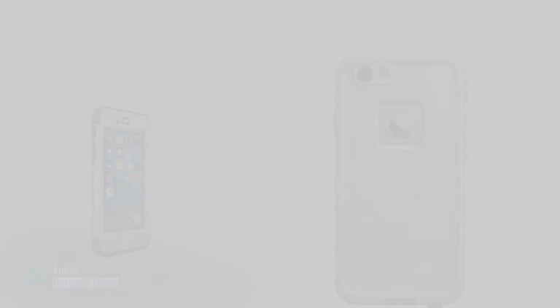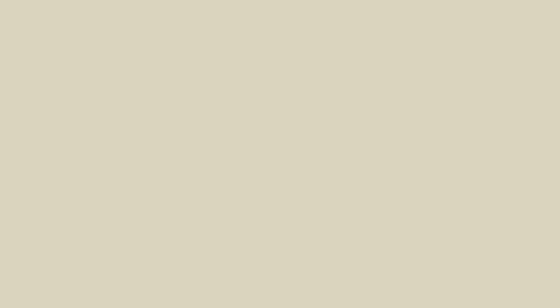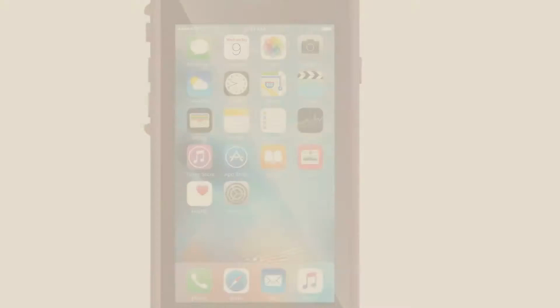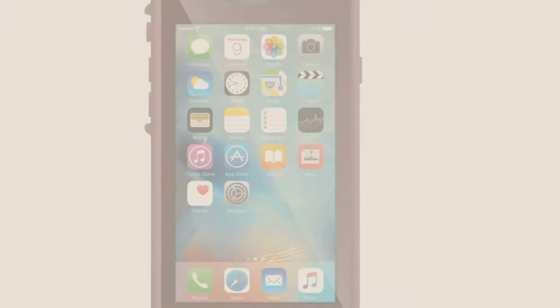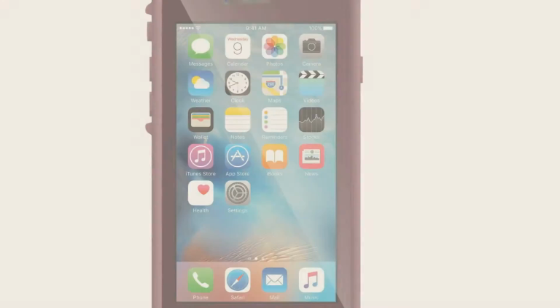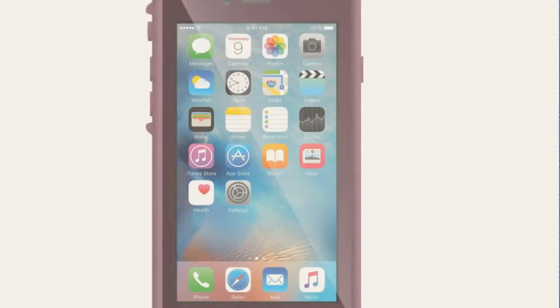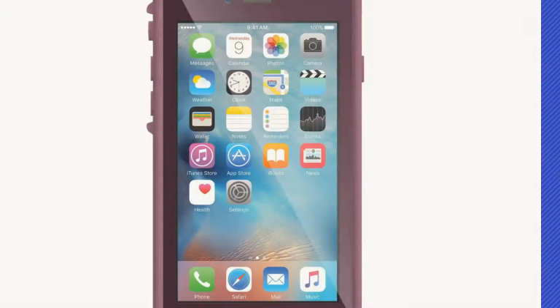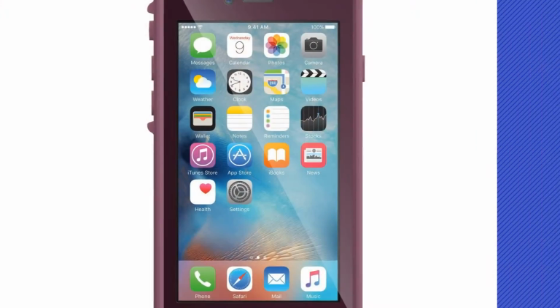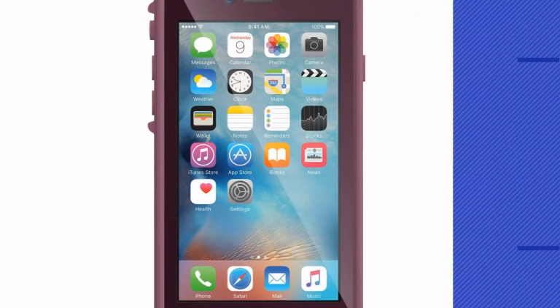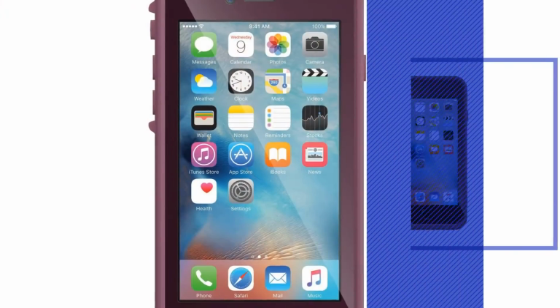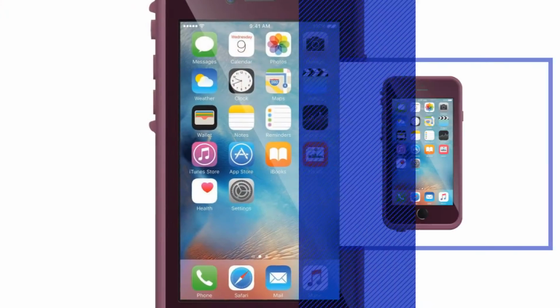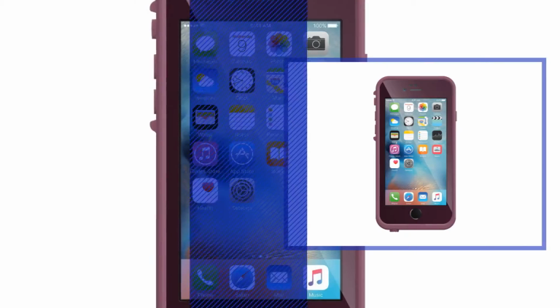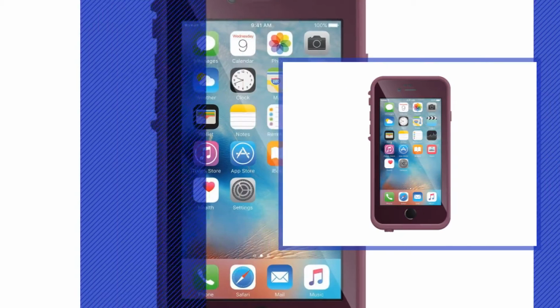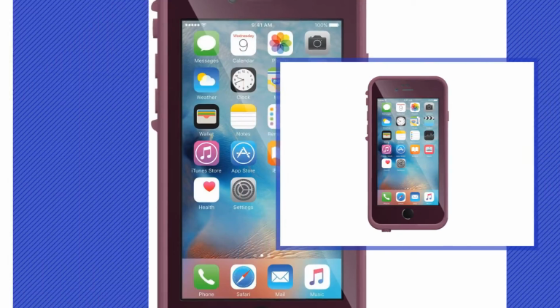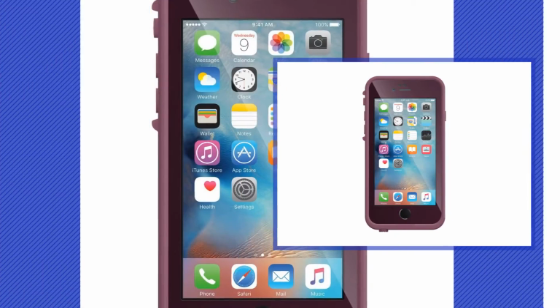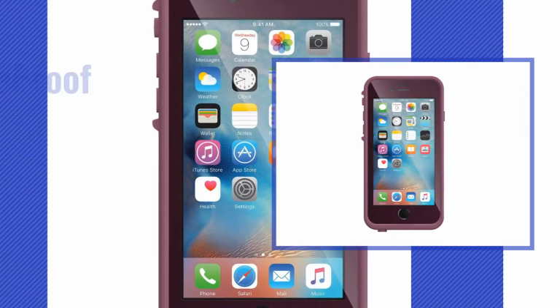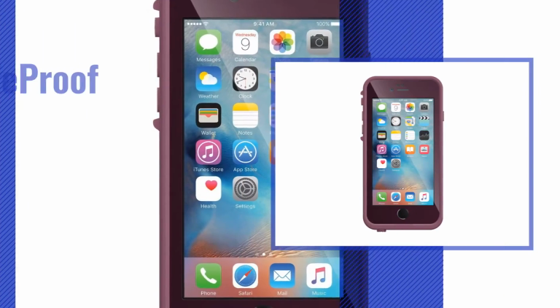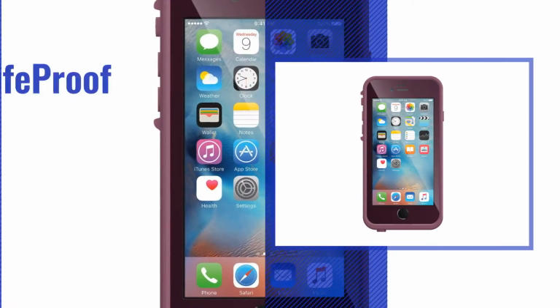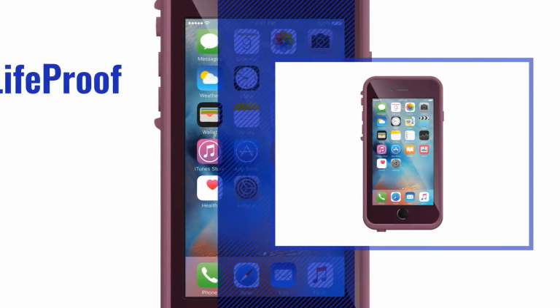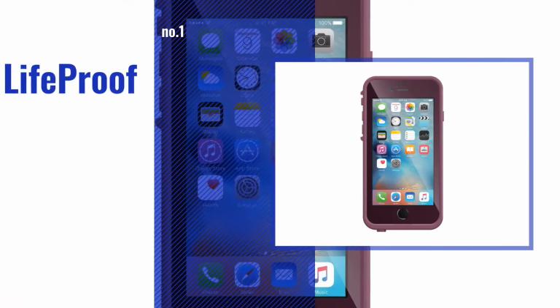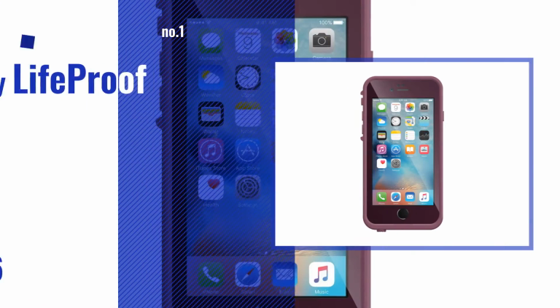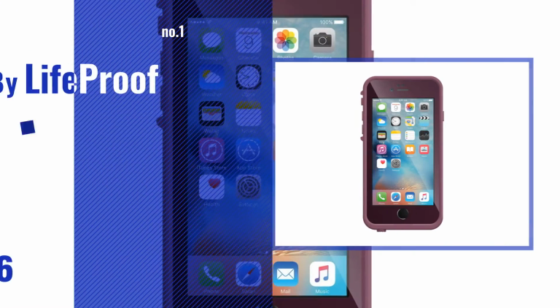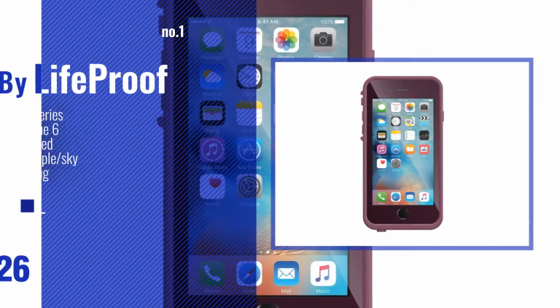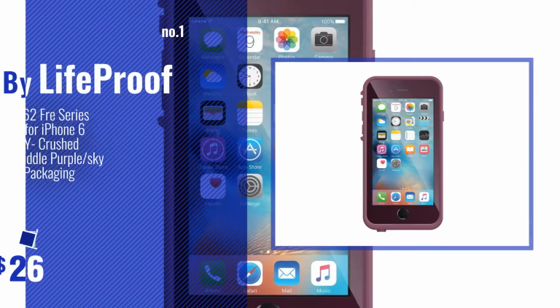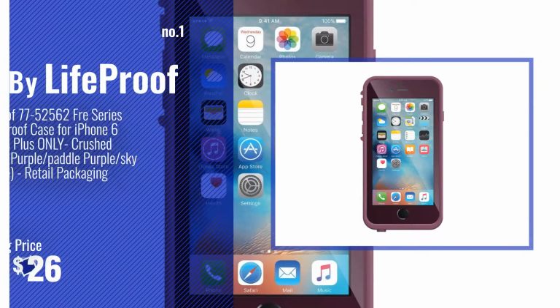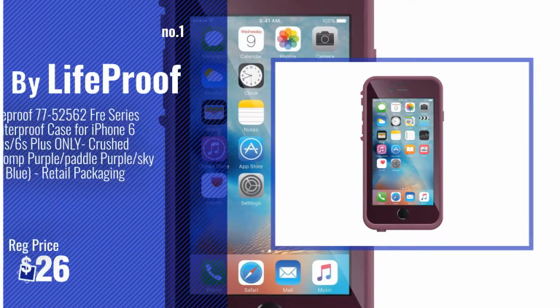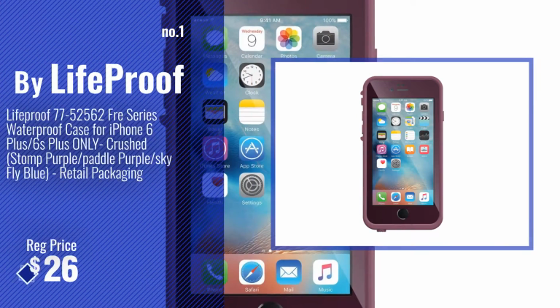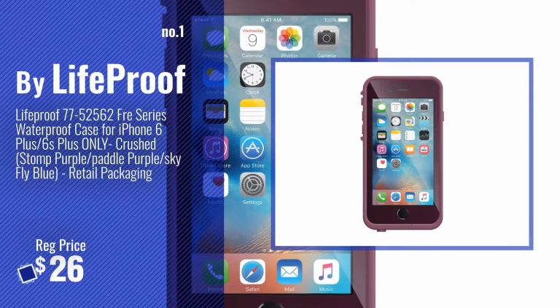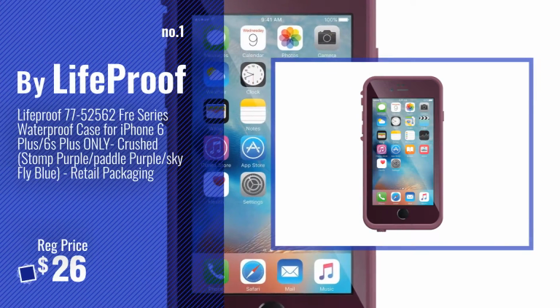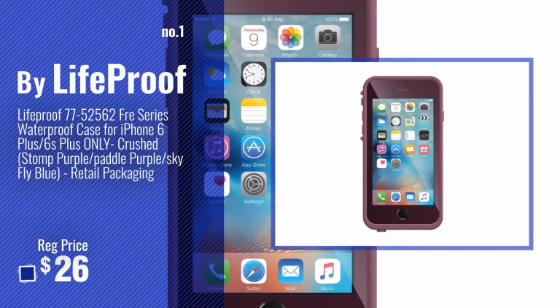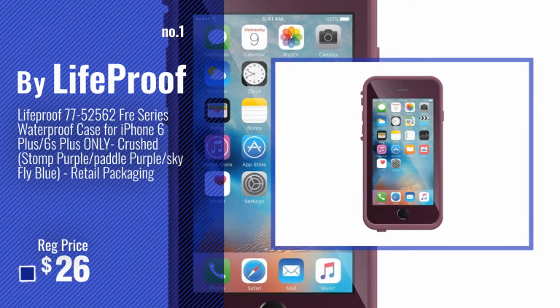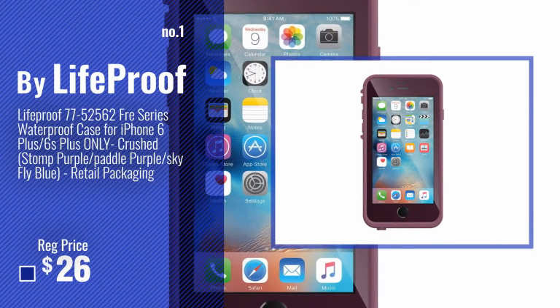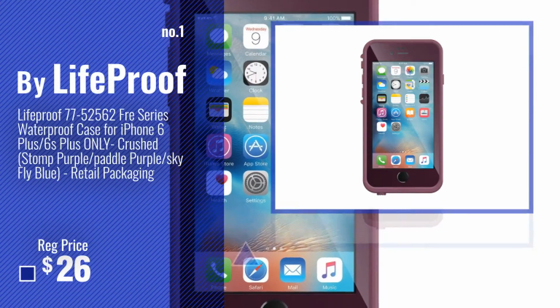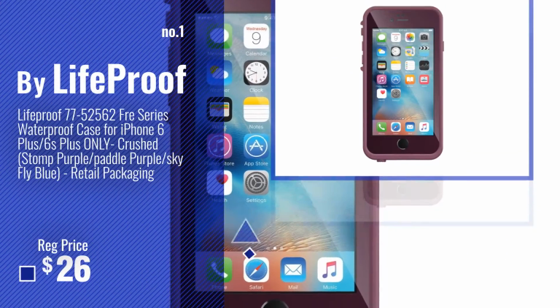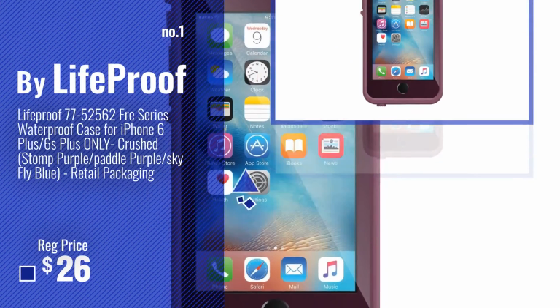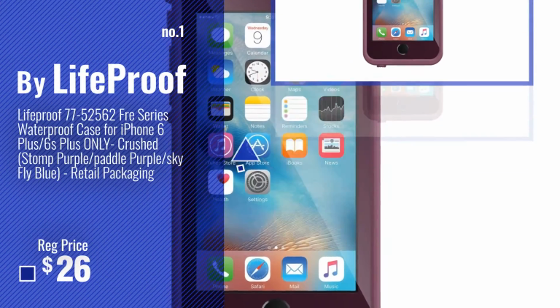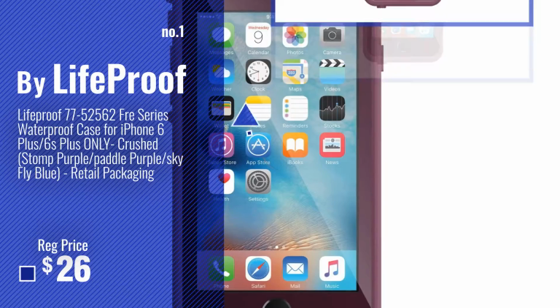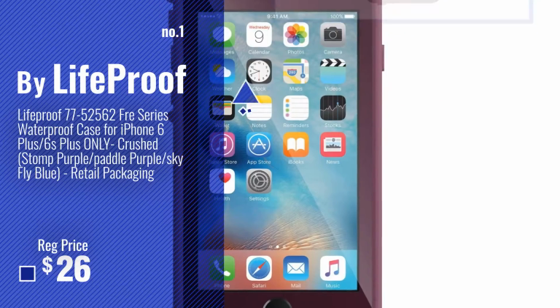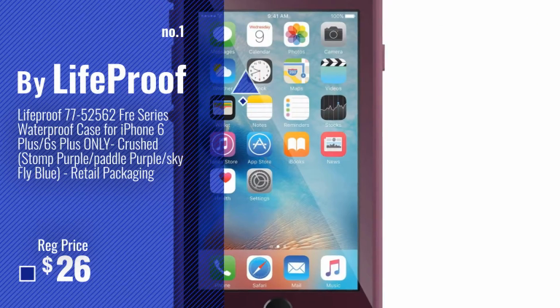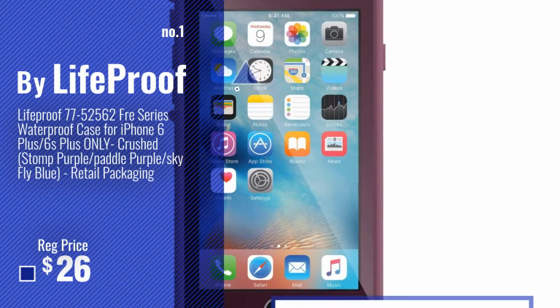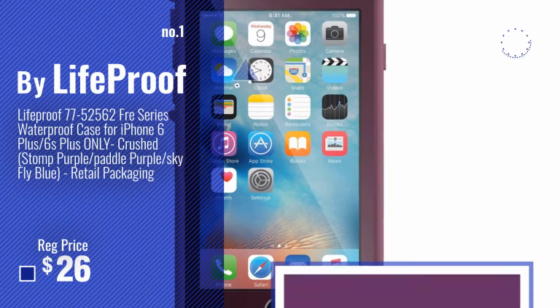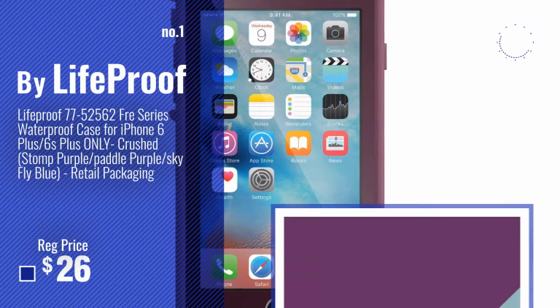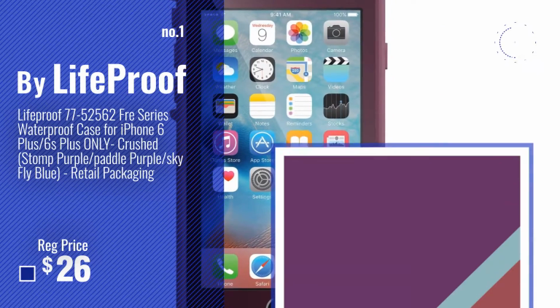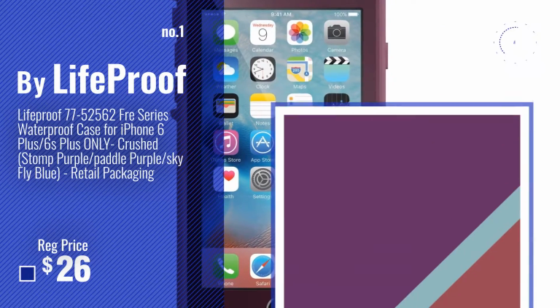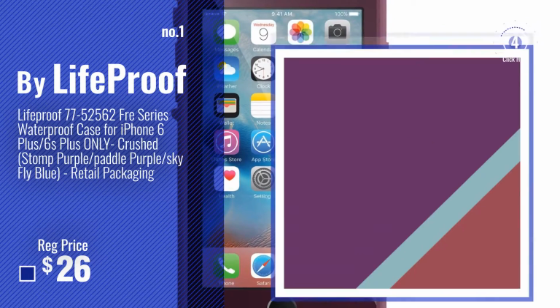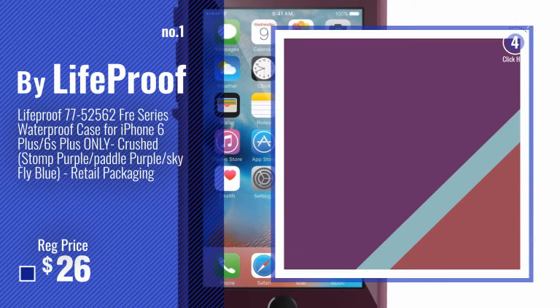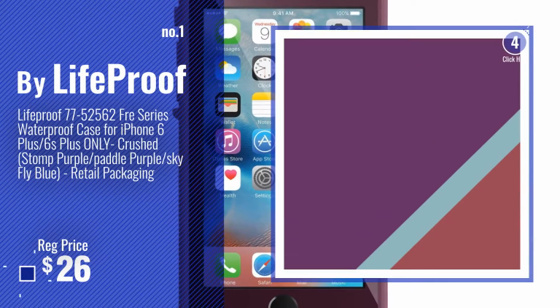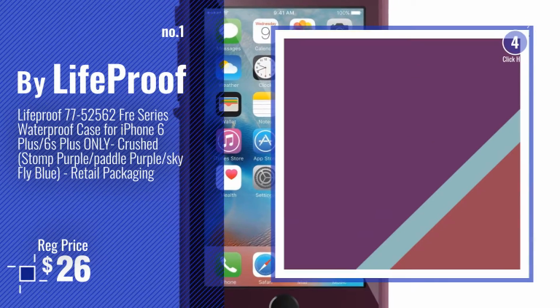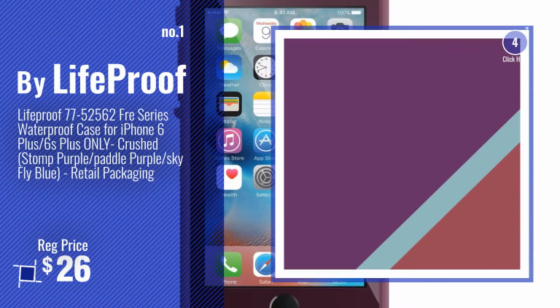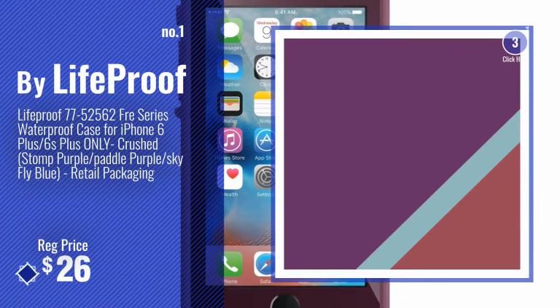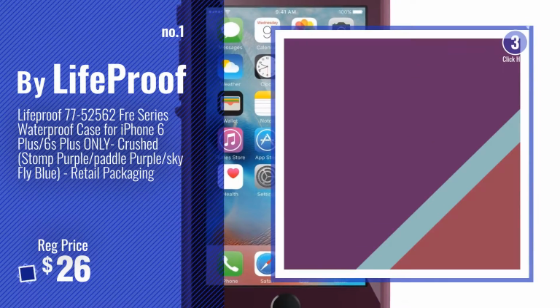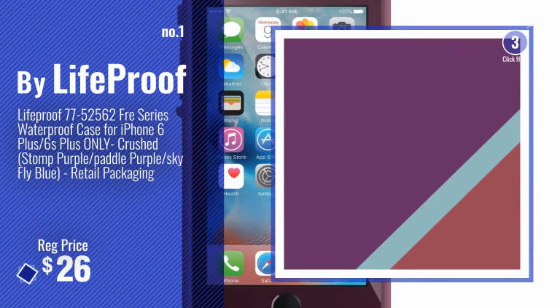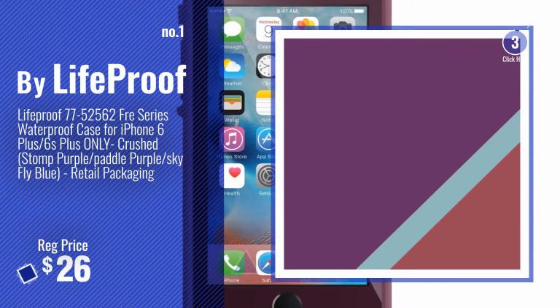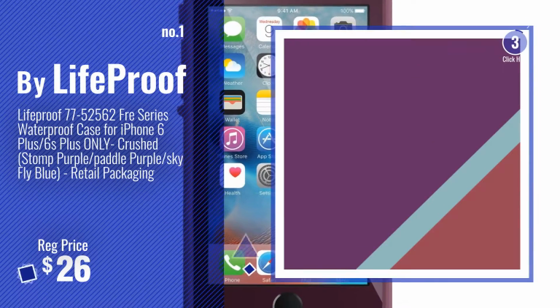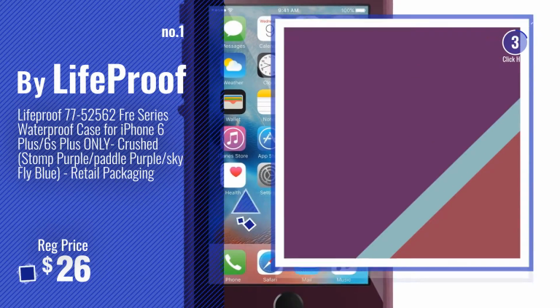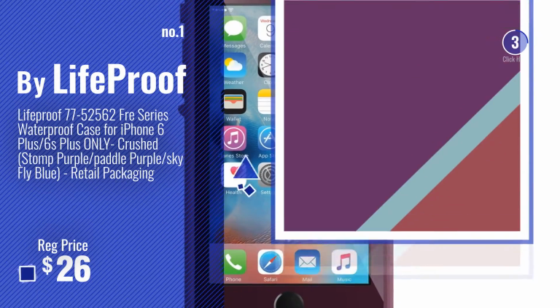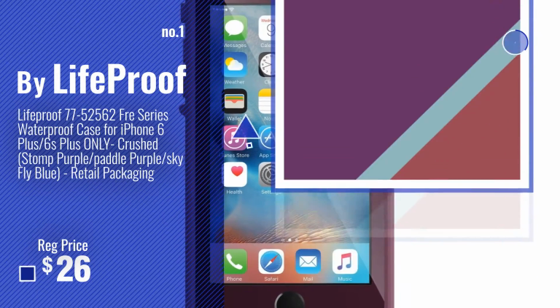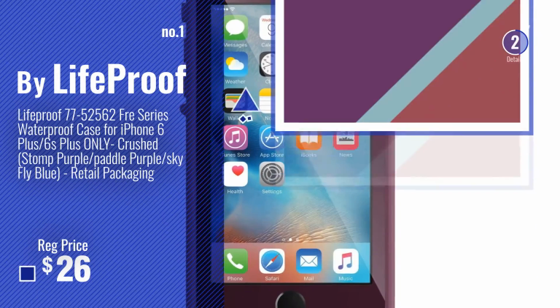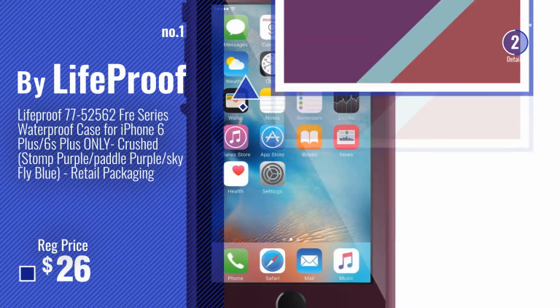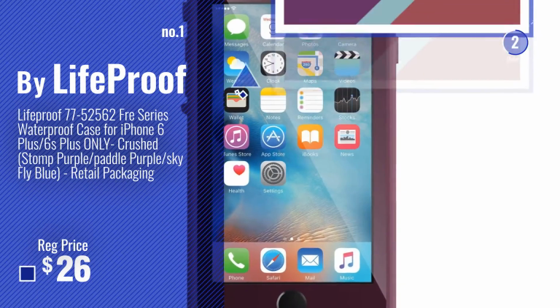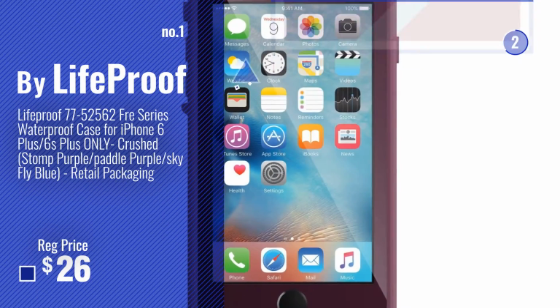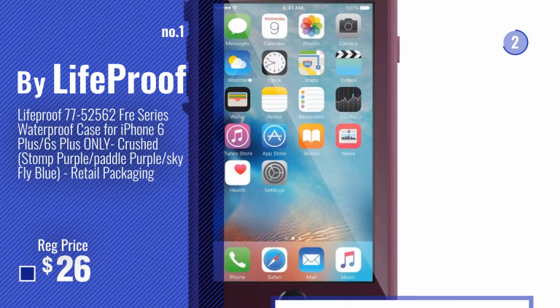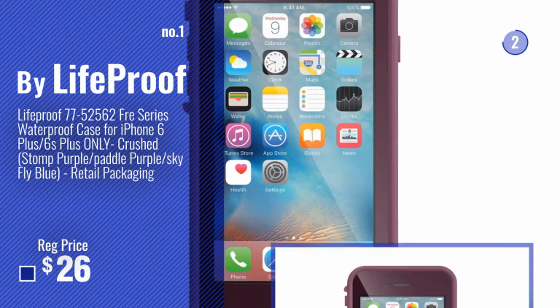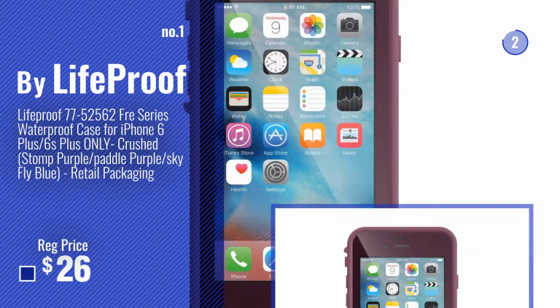Number 1, most popular, by LifeProof. Watch this video, choose your favorite.